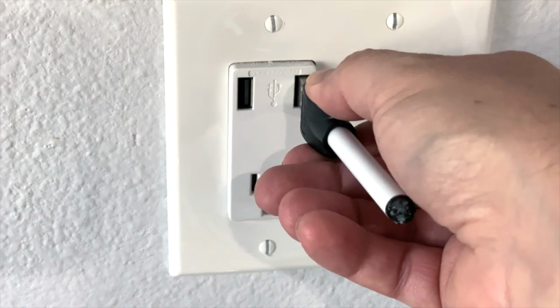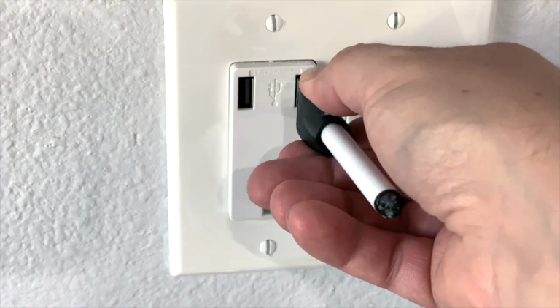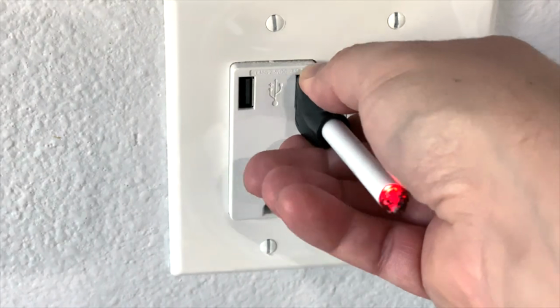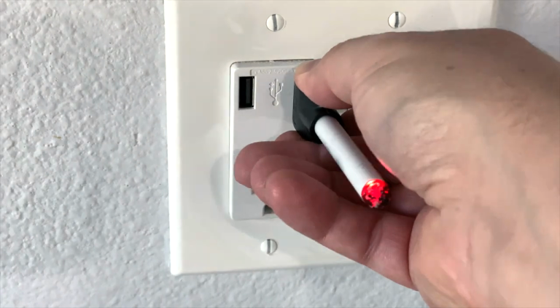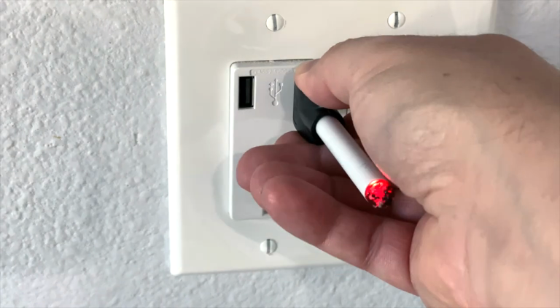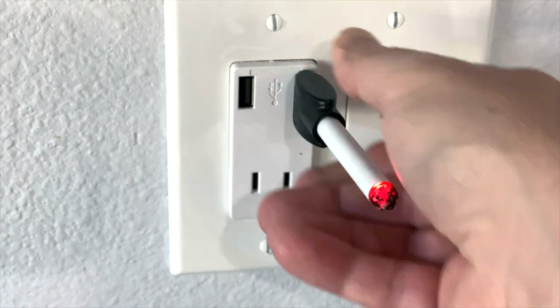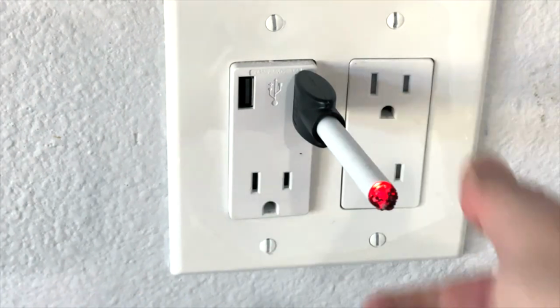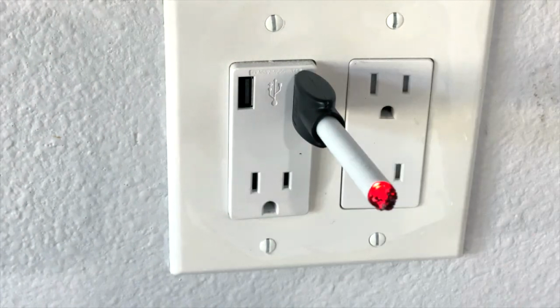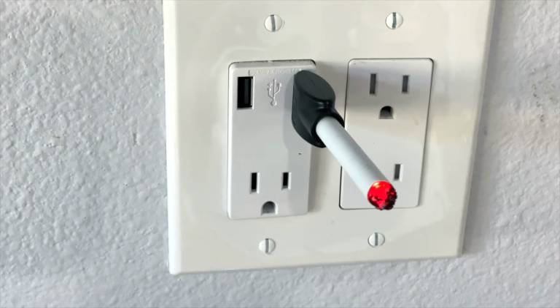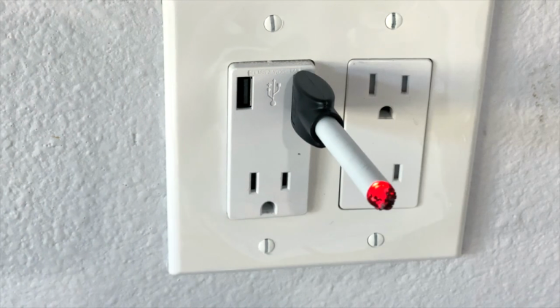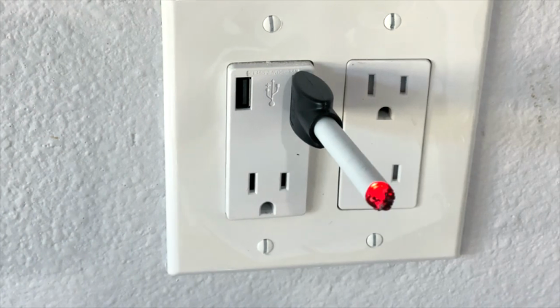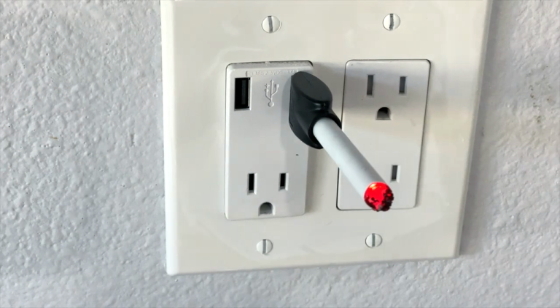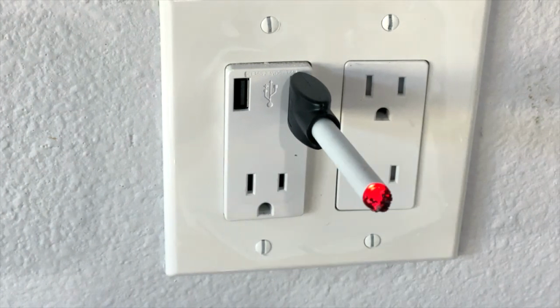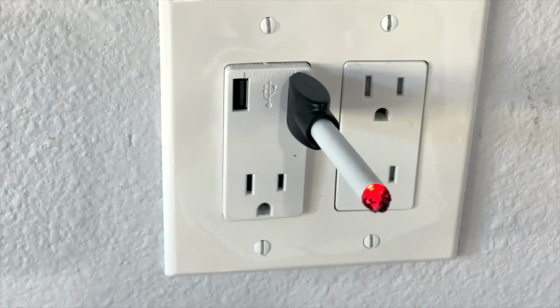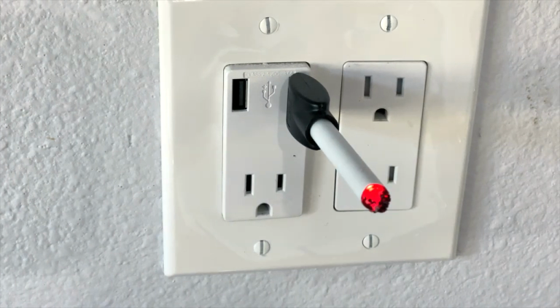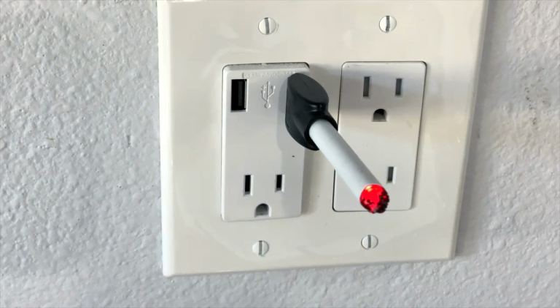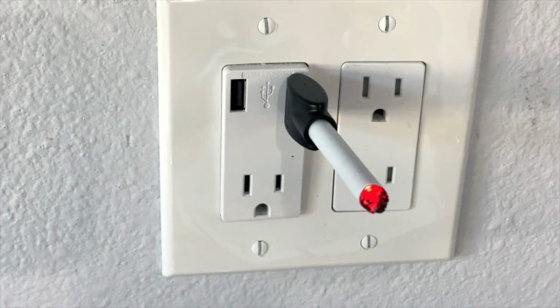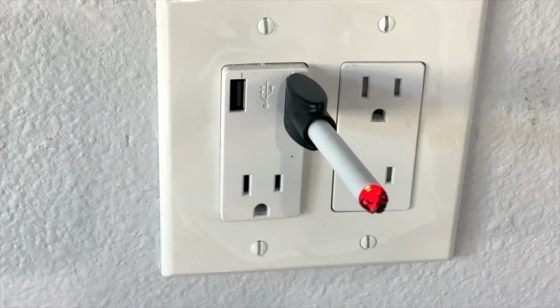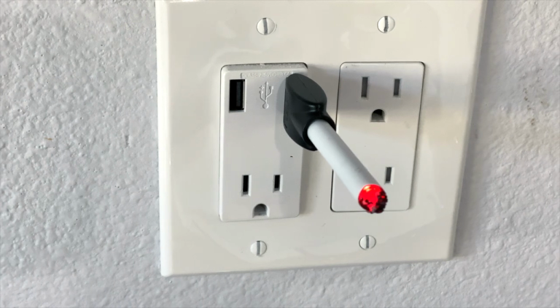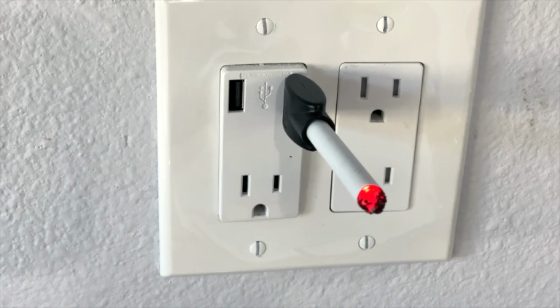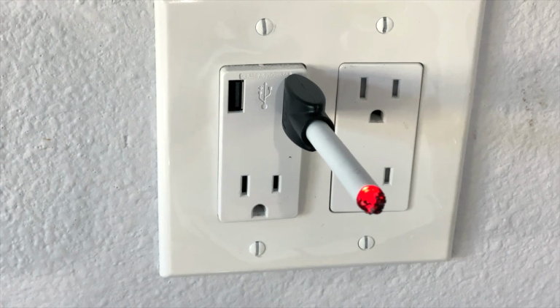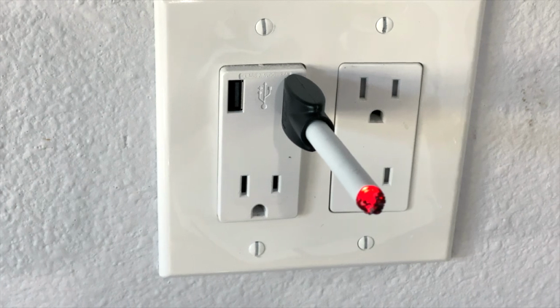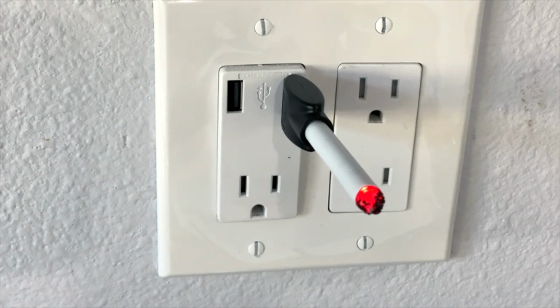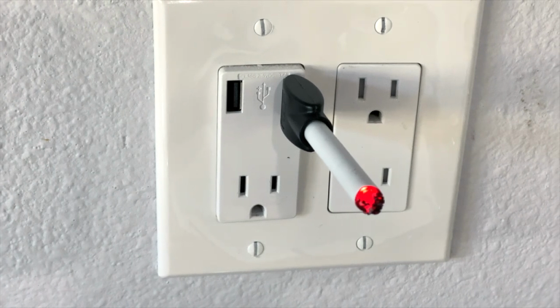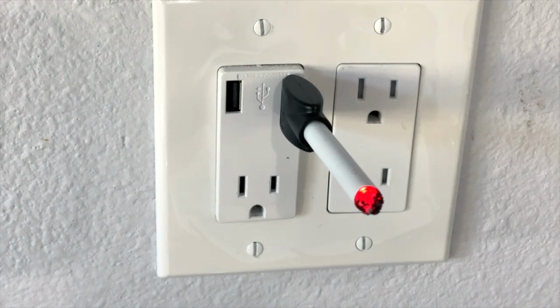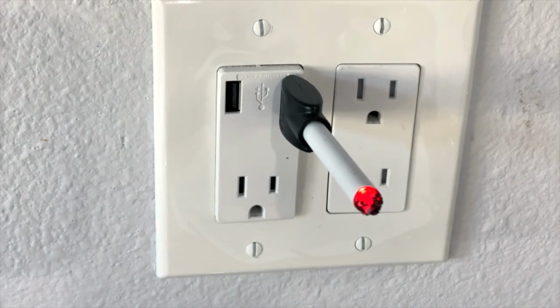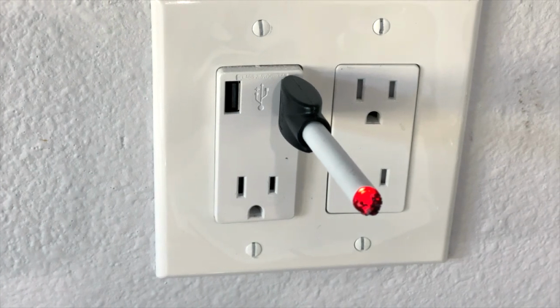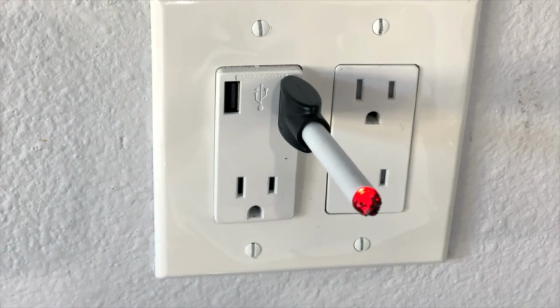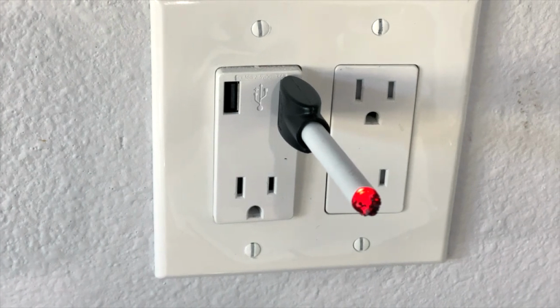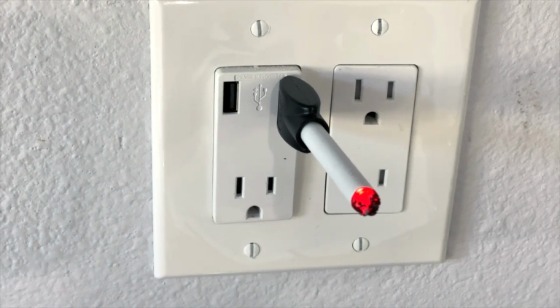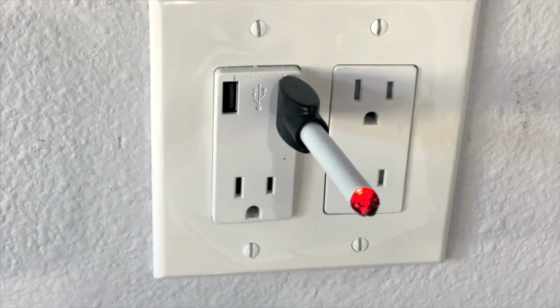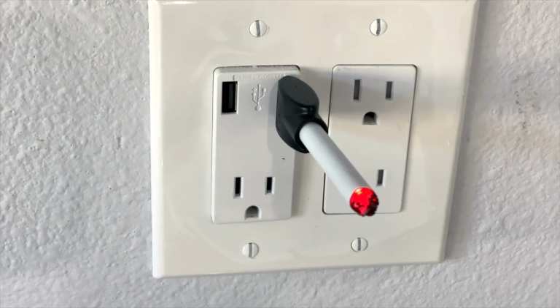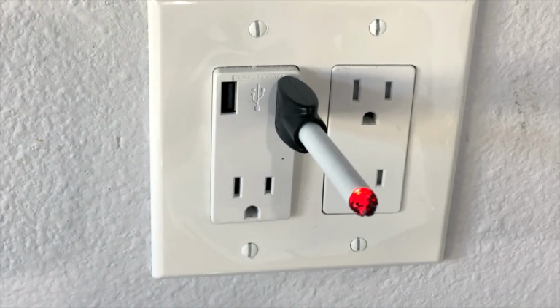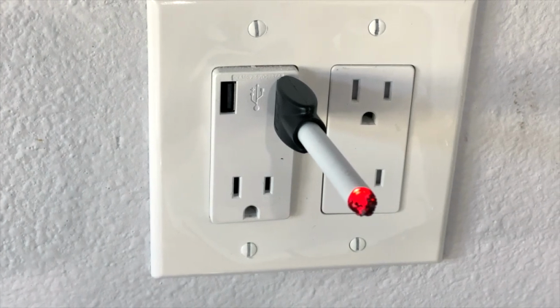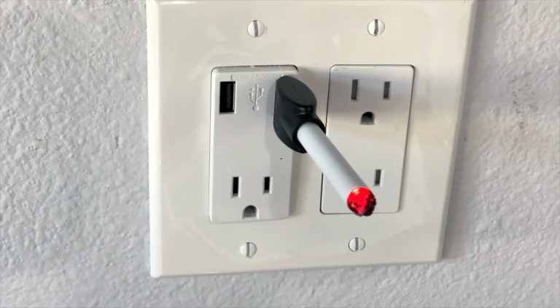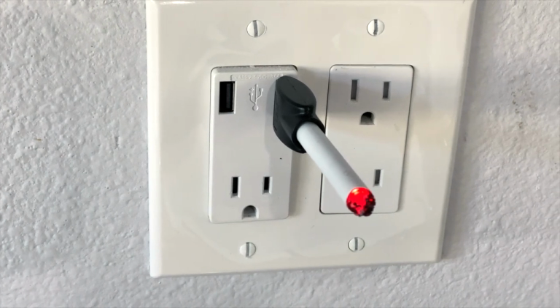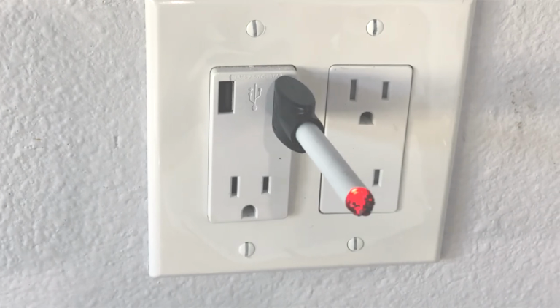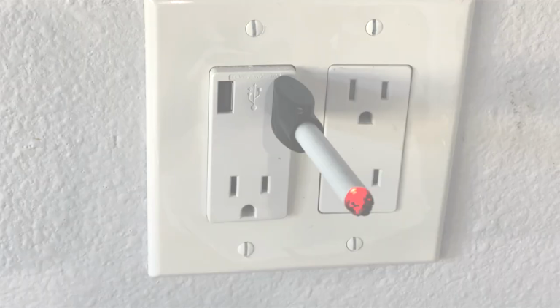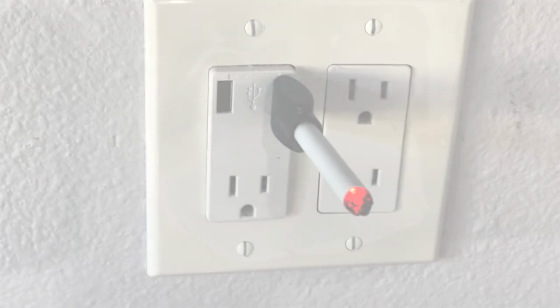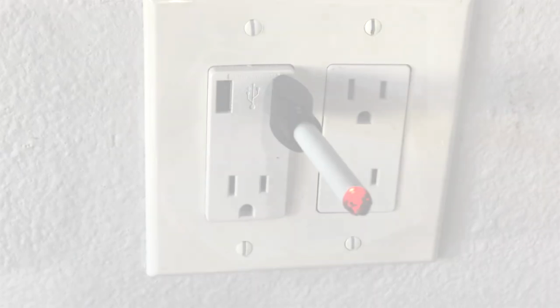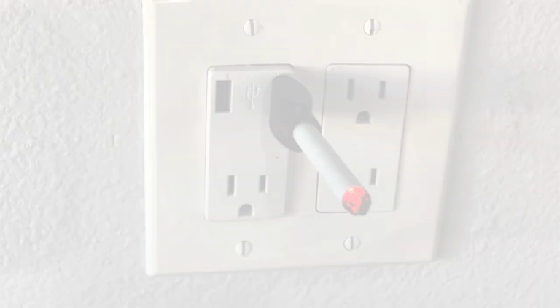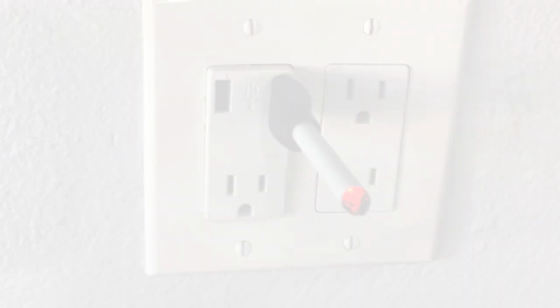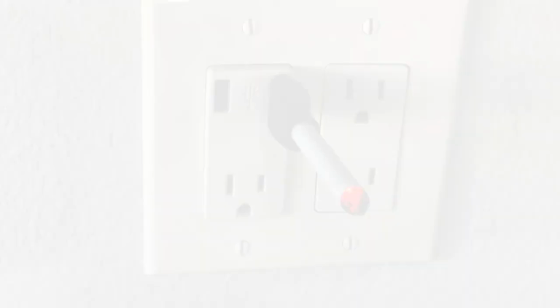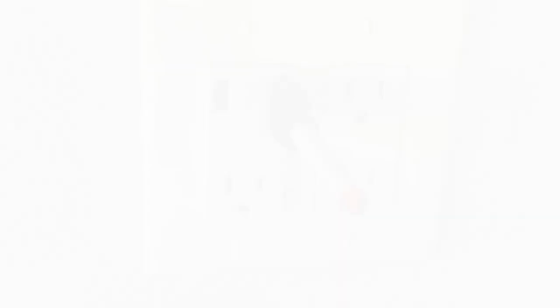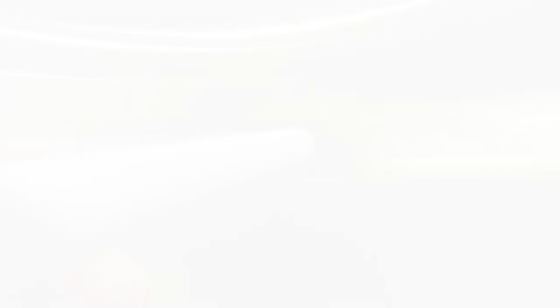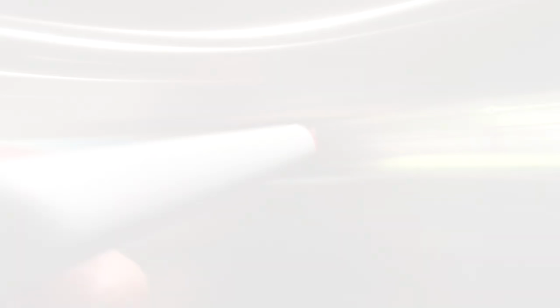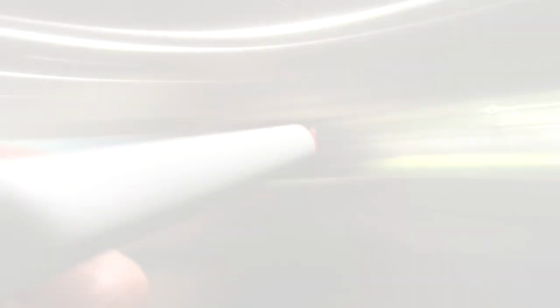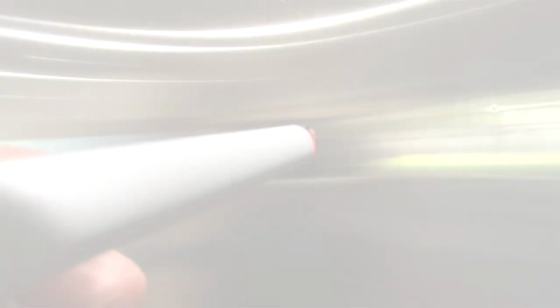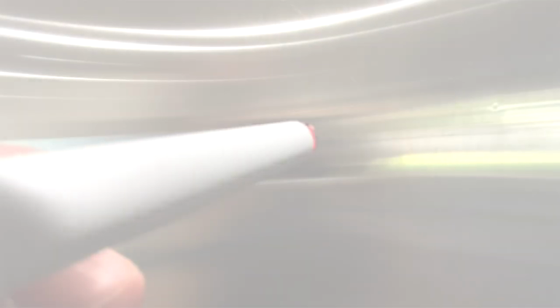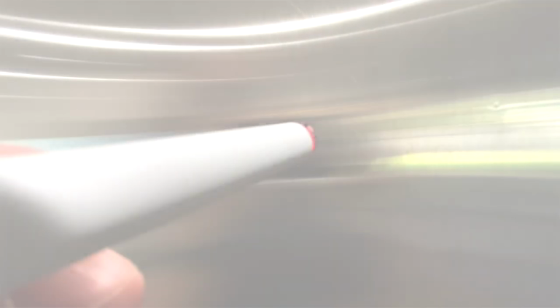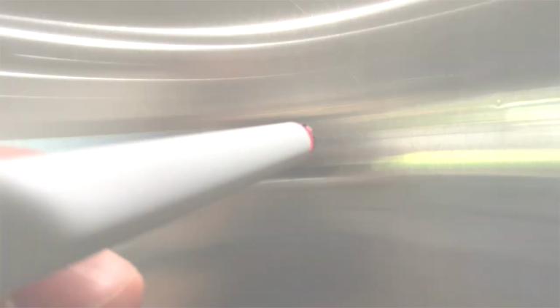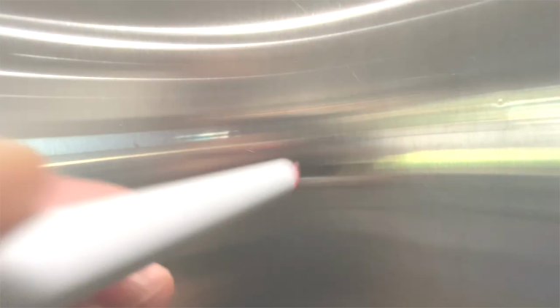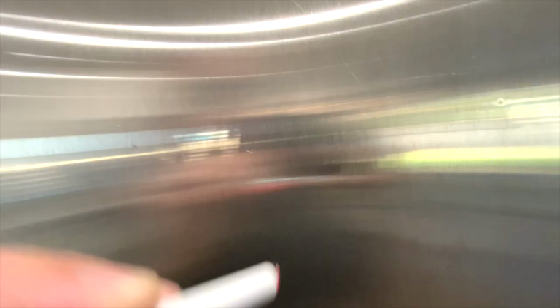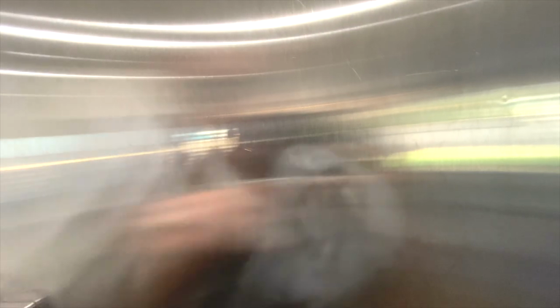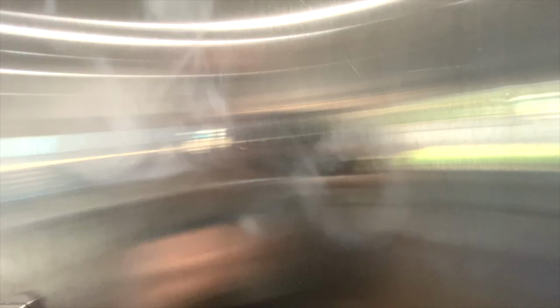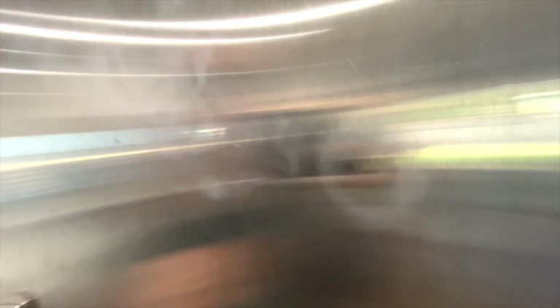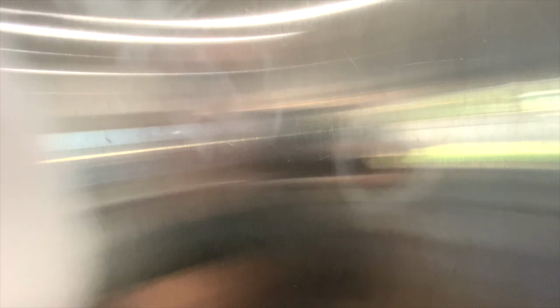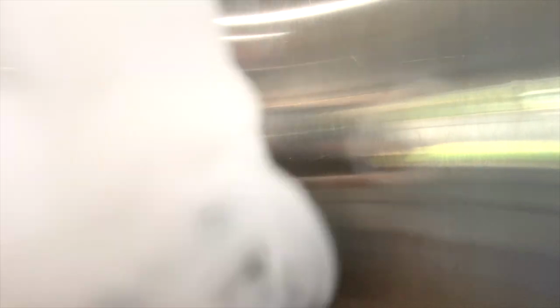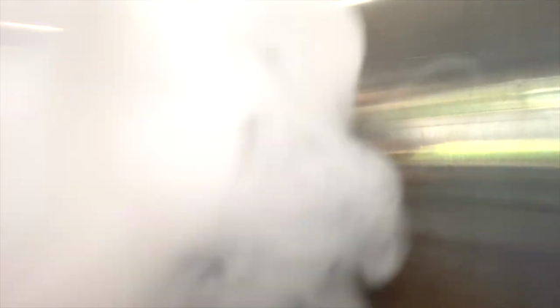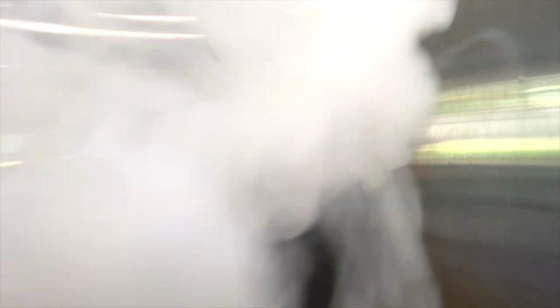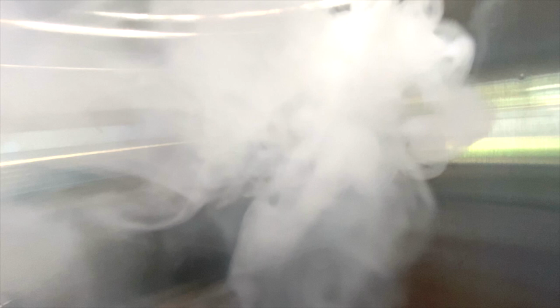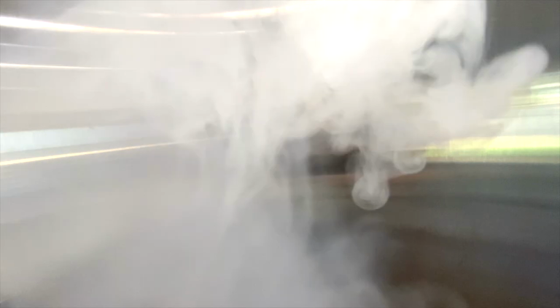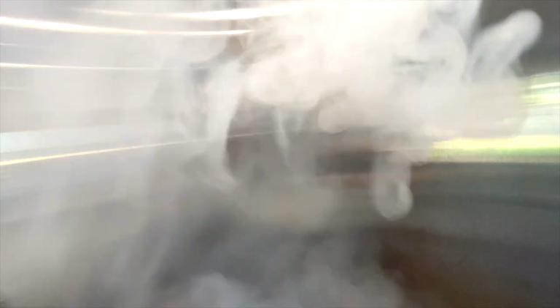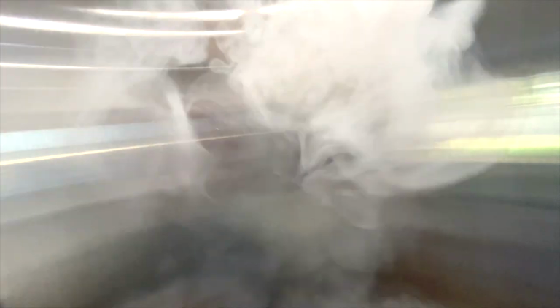You'll know it's charged when the red LED on the USB charger port turns from red to green. It usually takes about 30 minutes. Treat the components of your actor's cigarette prop system like the delicate electronics that they are.